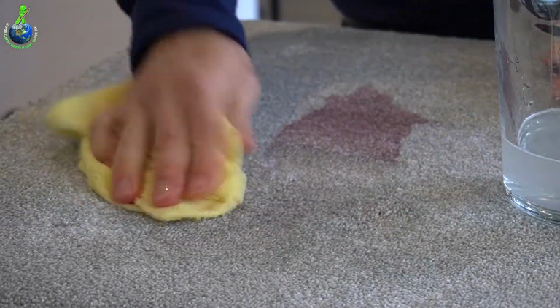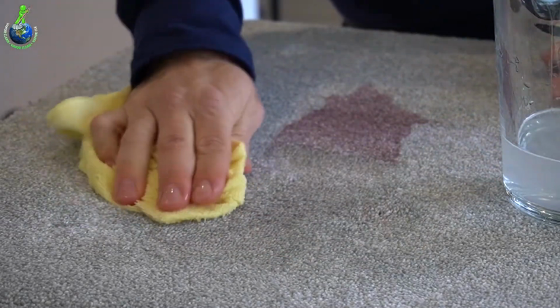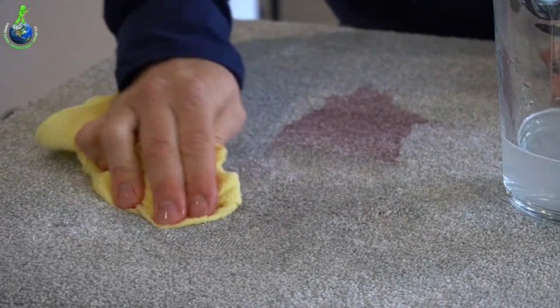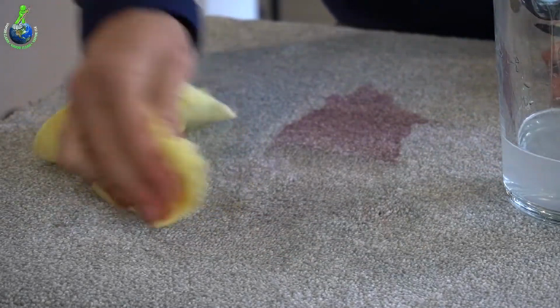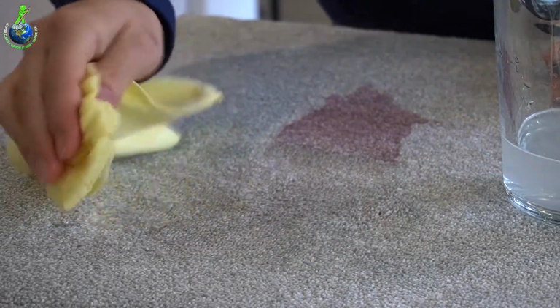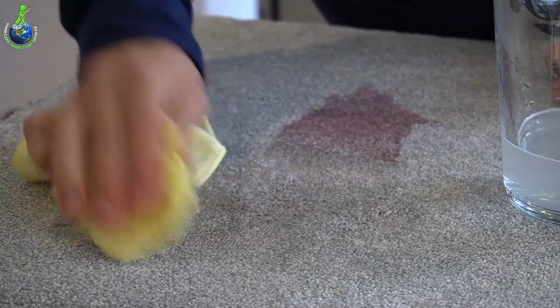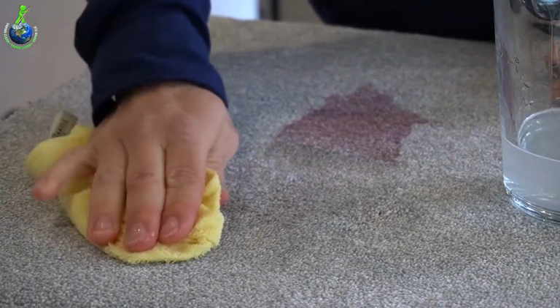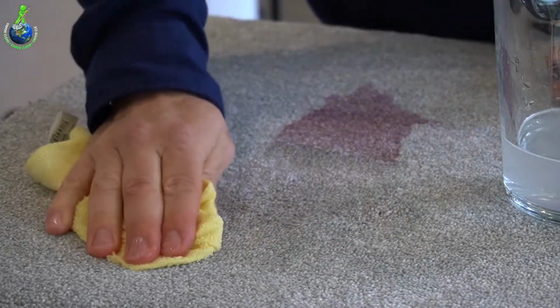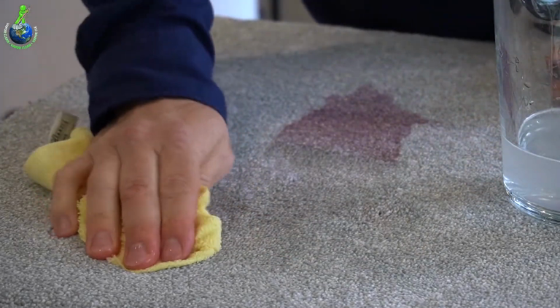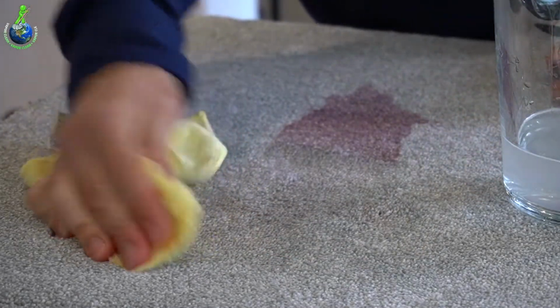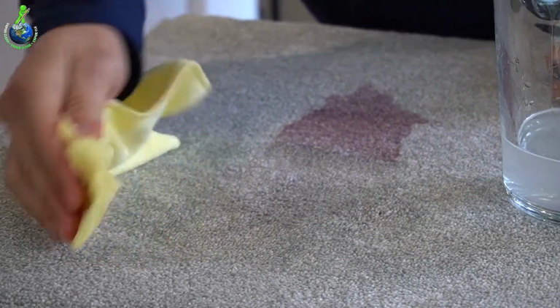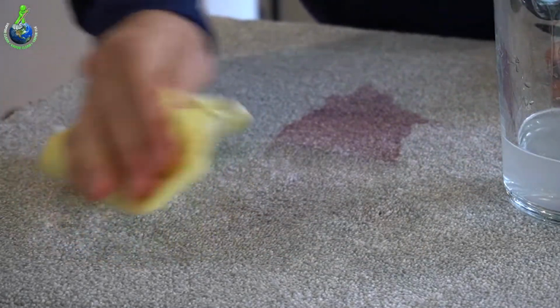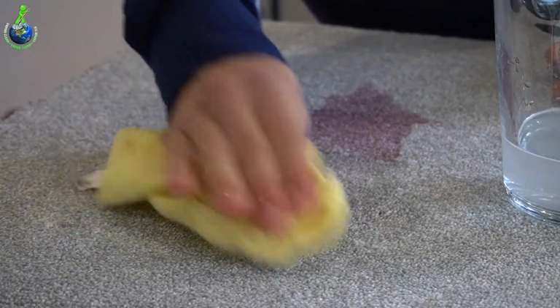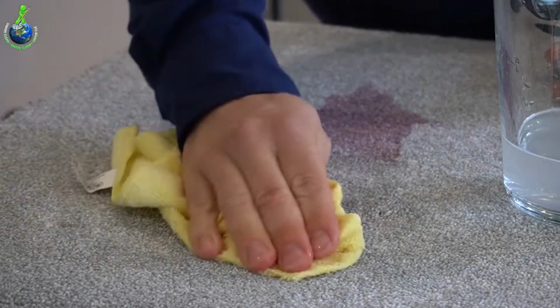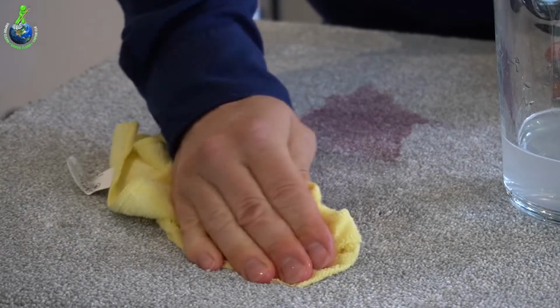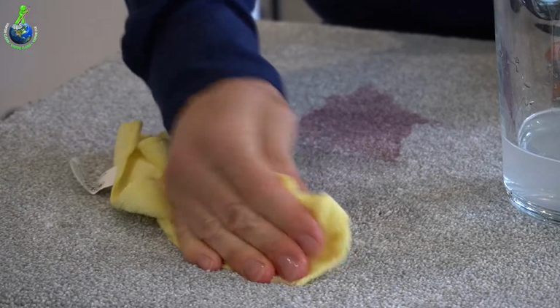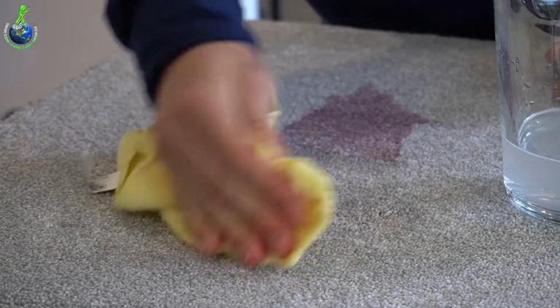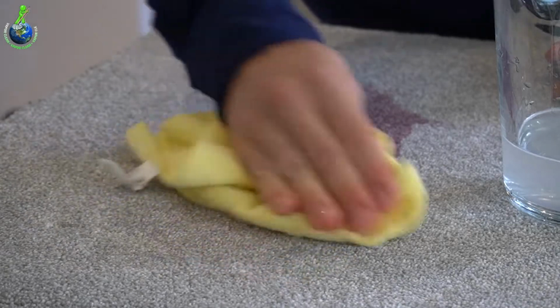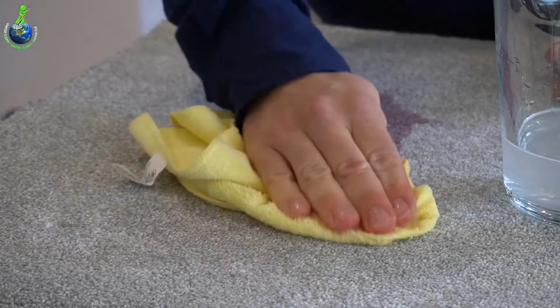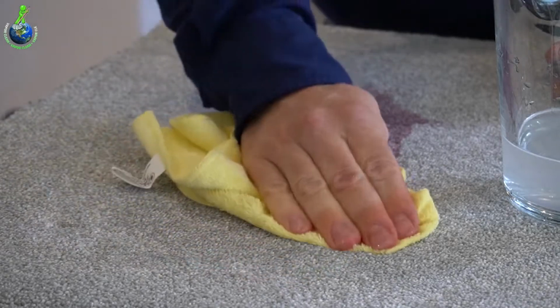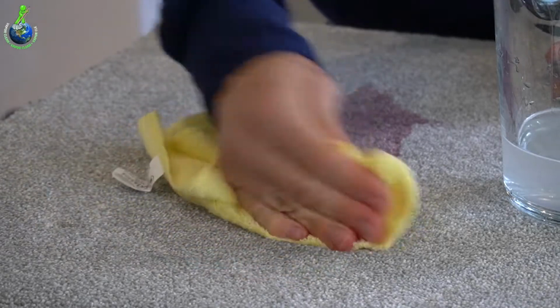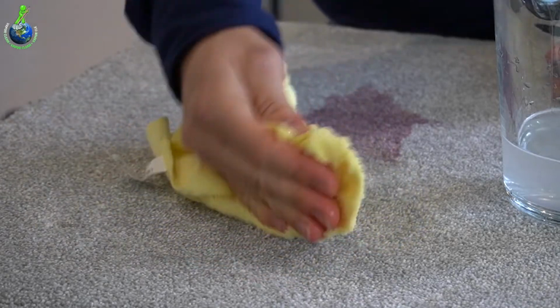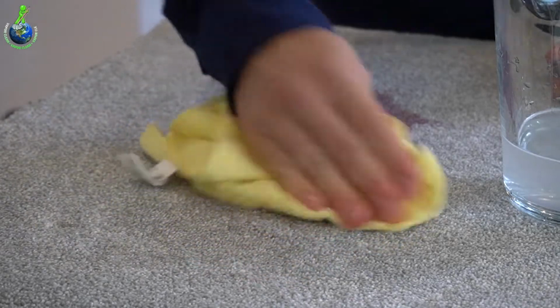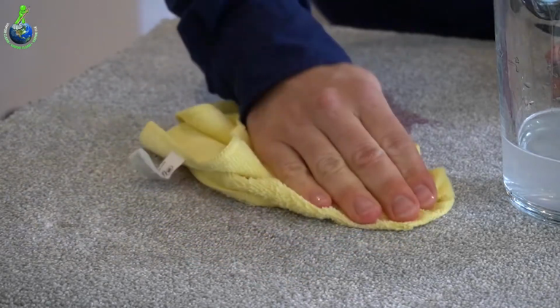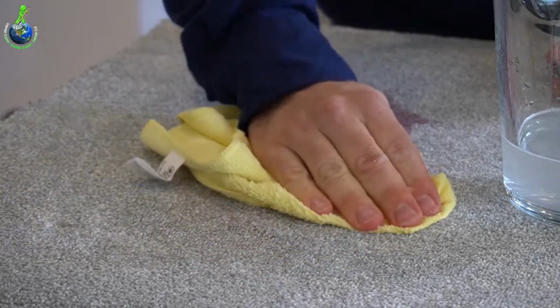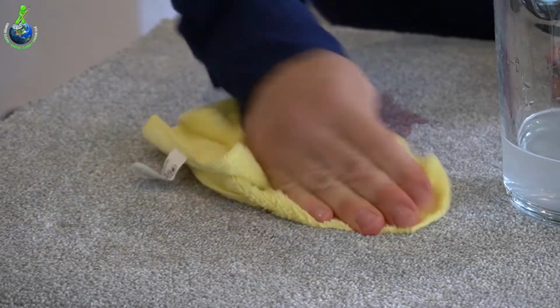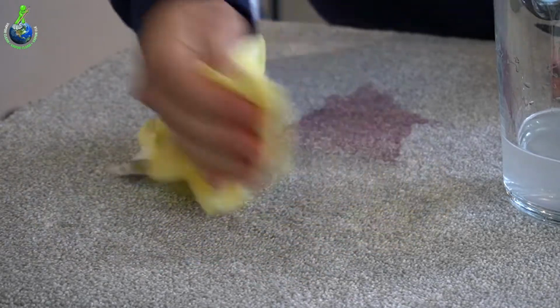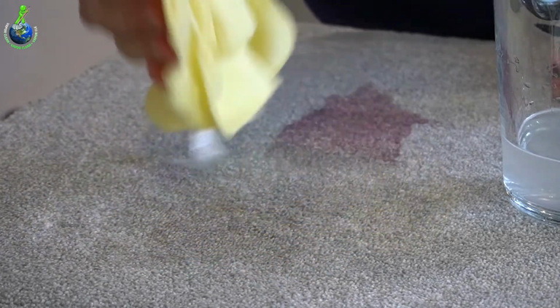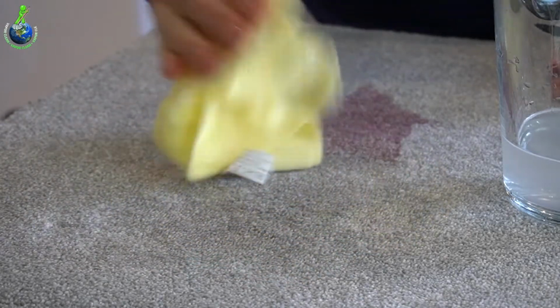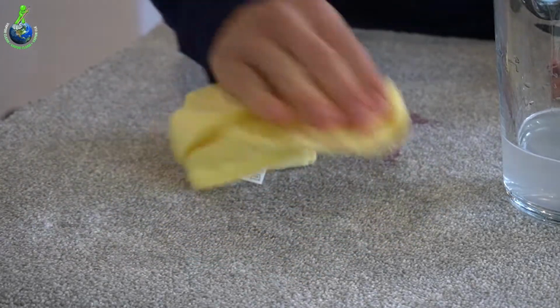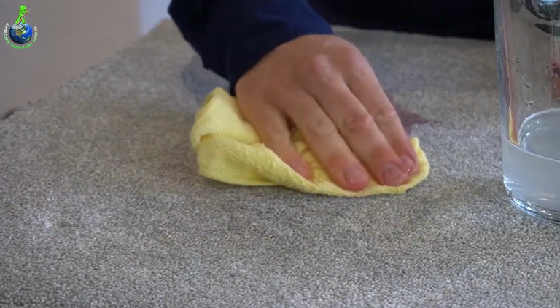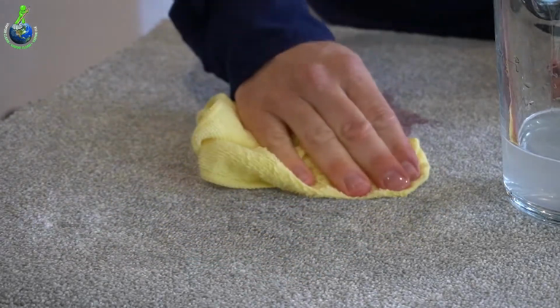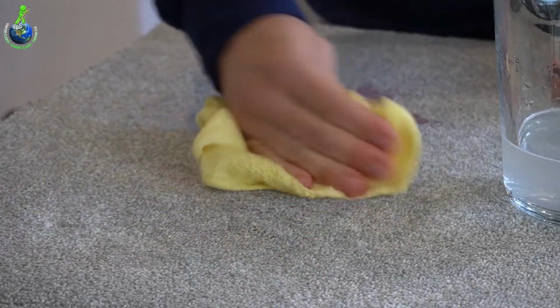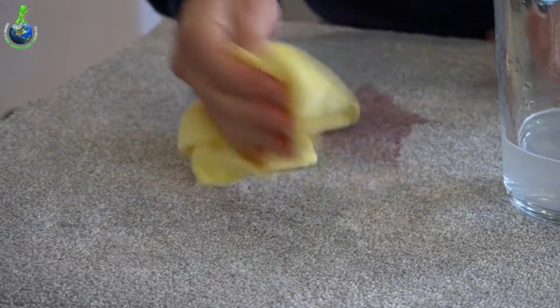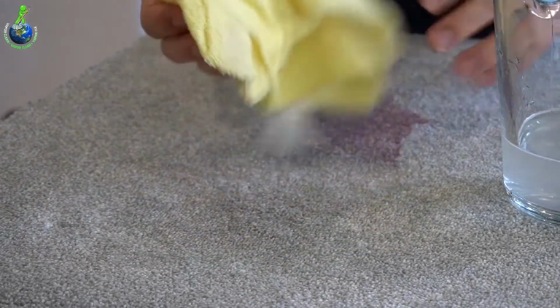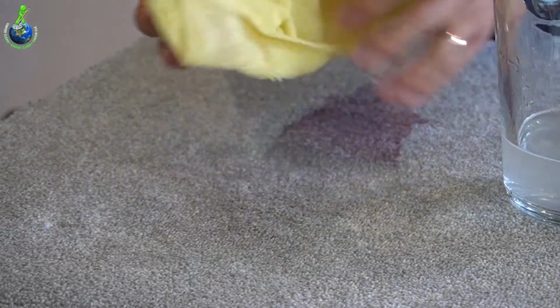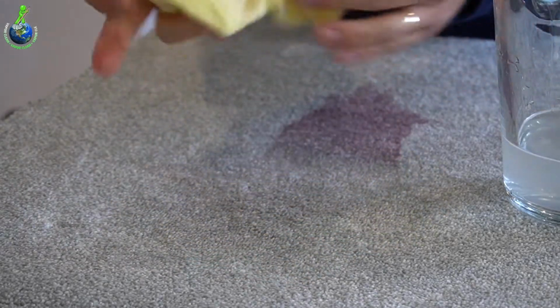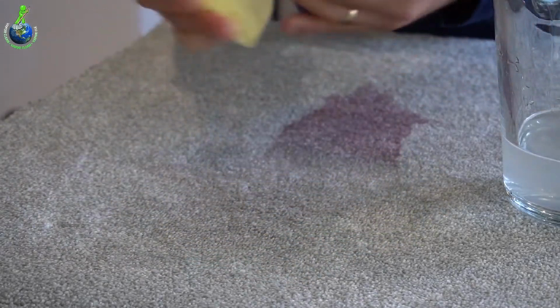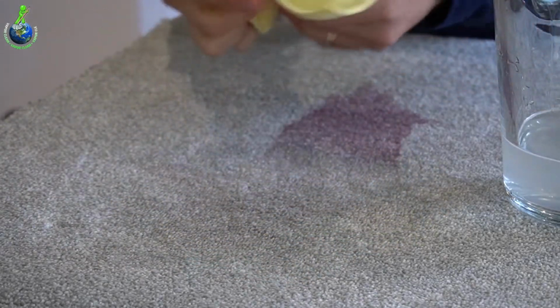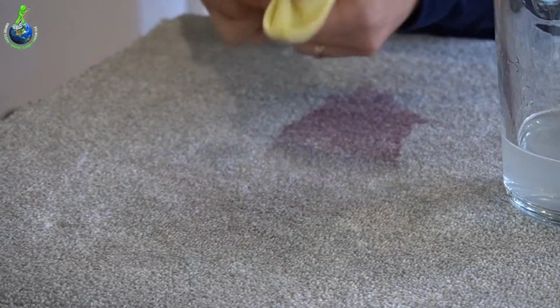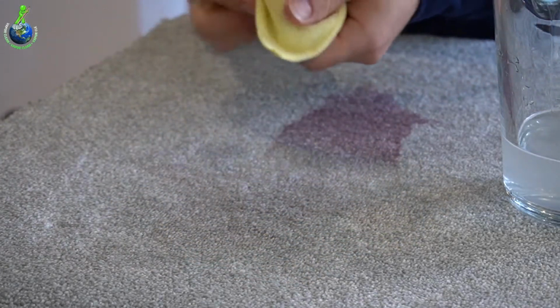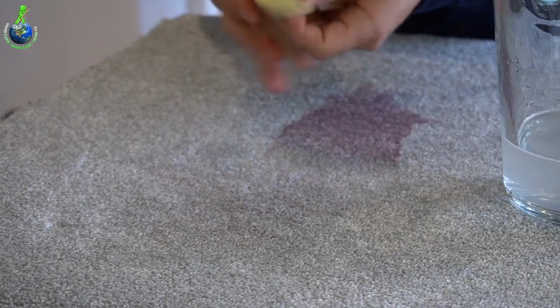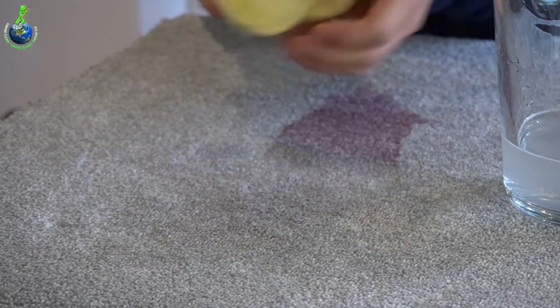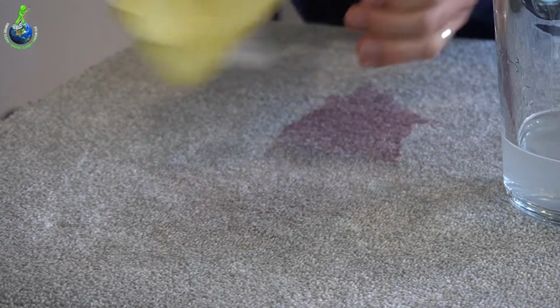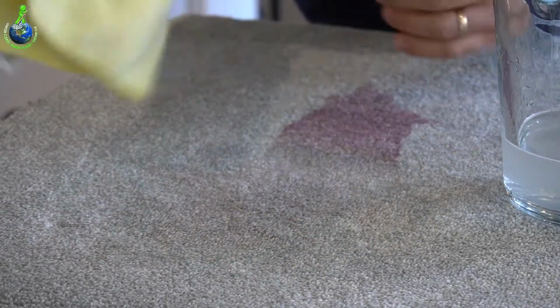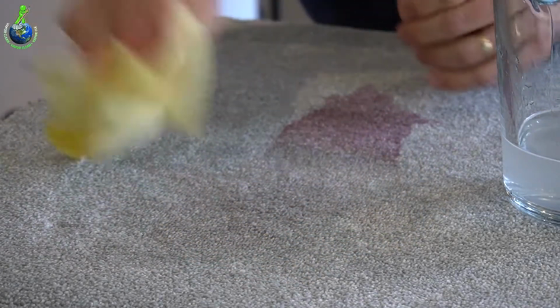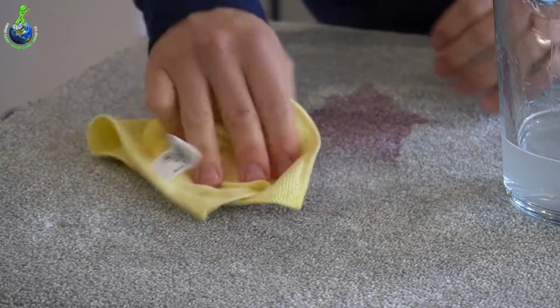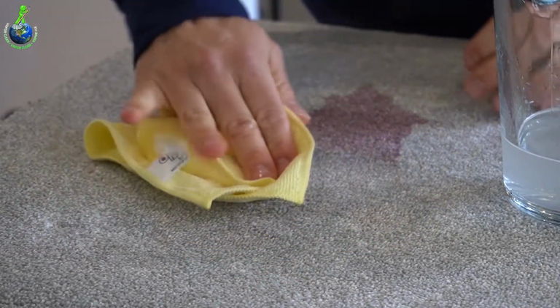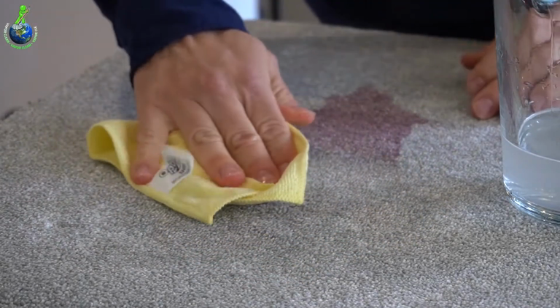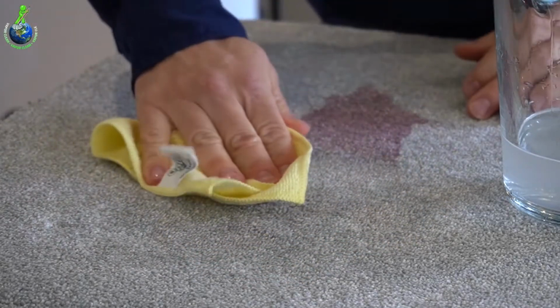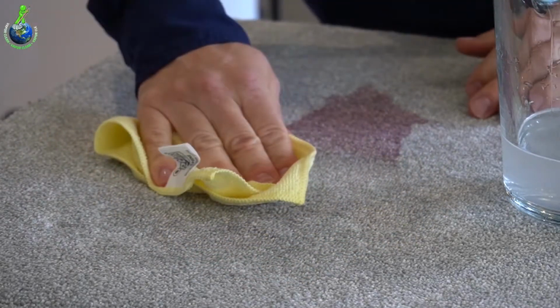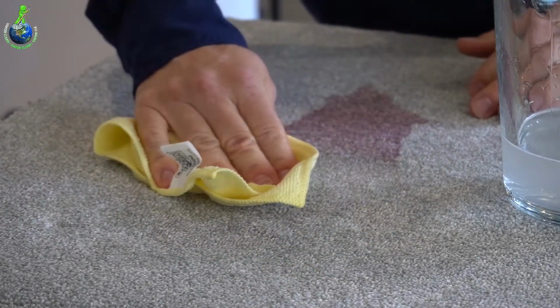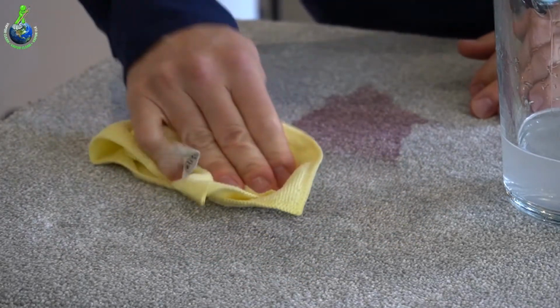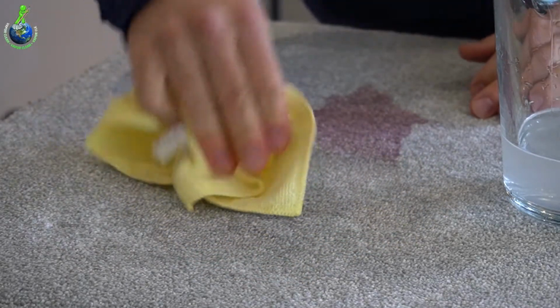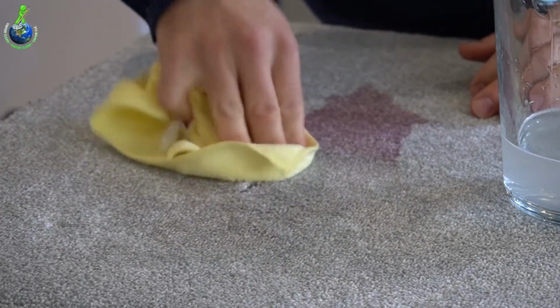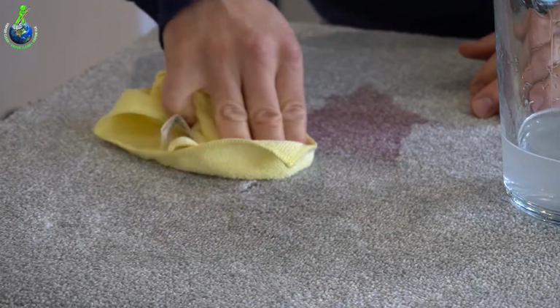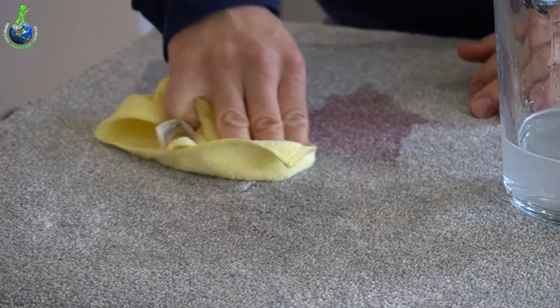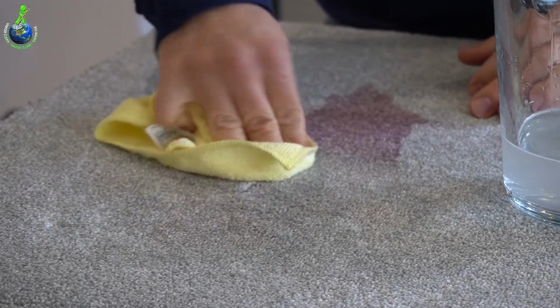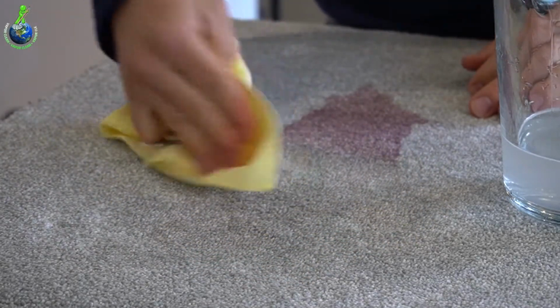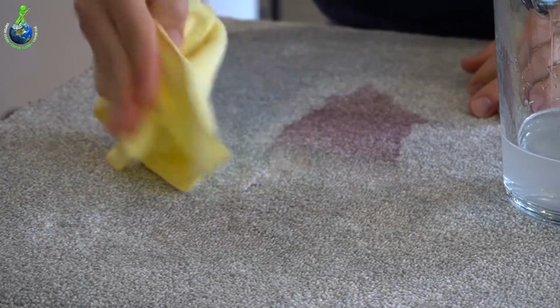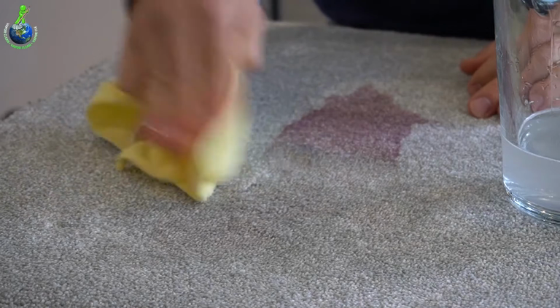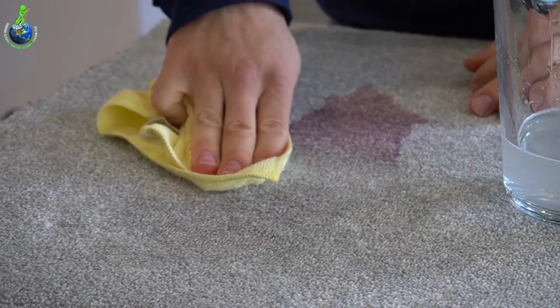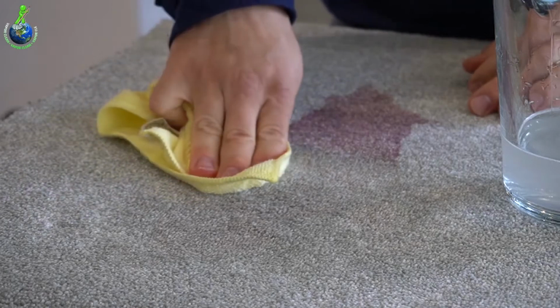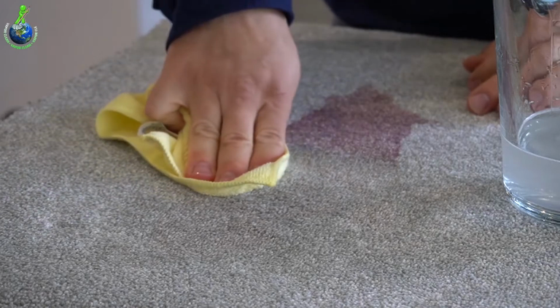It has improved the result, but we've put a lot of liquid into the carpet which you can't extract out.